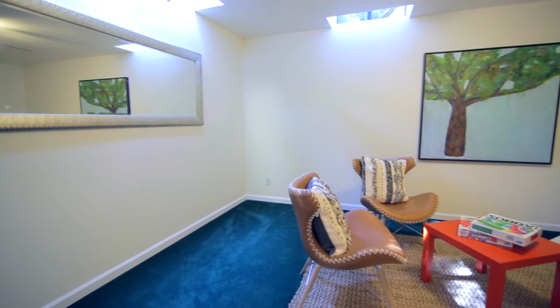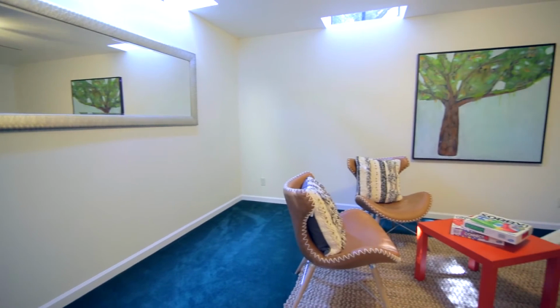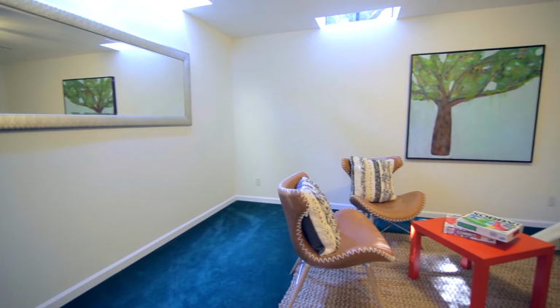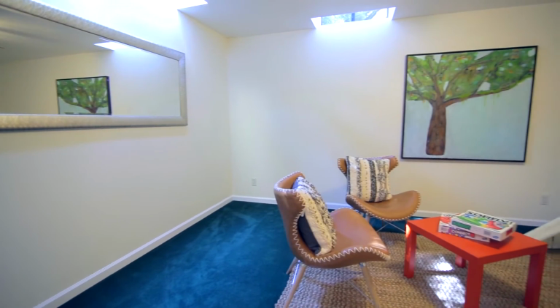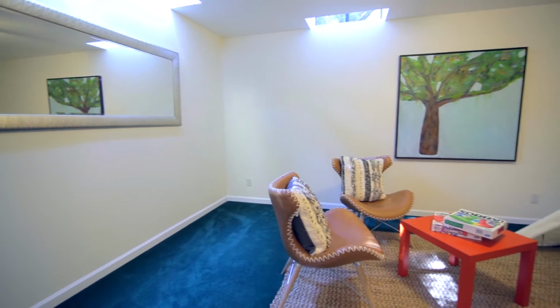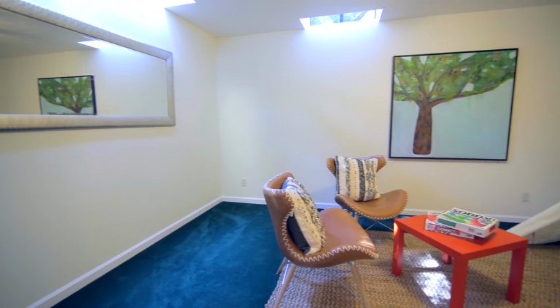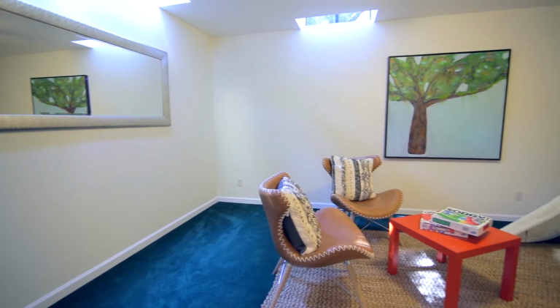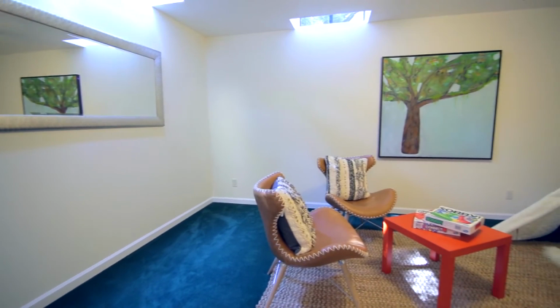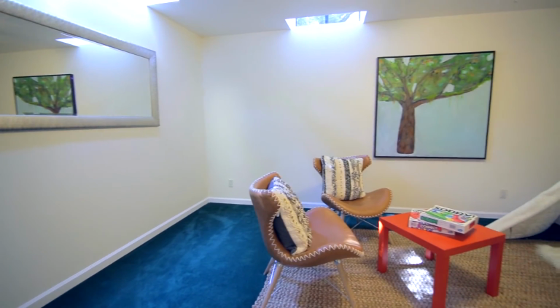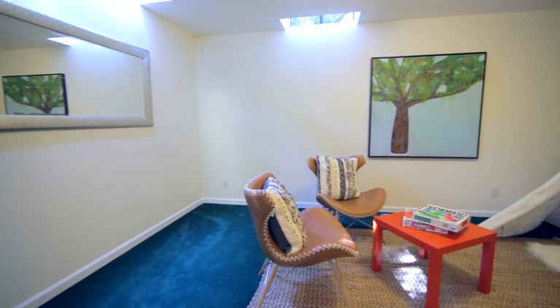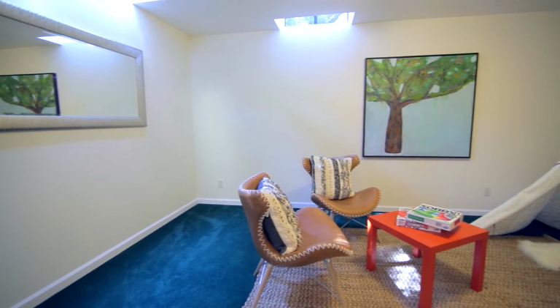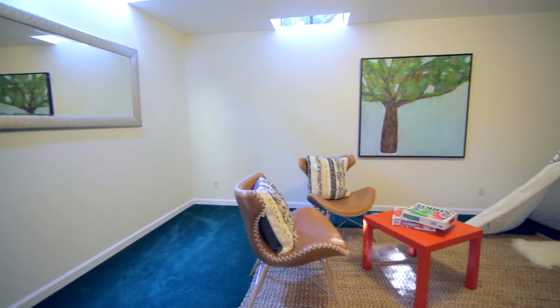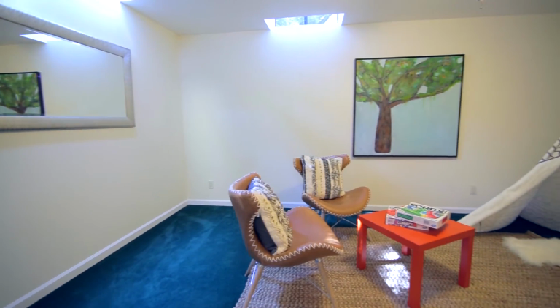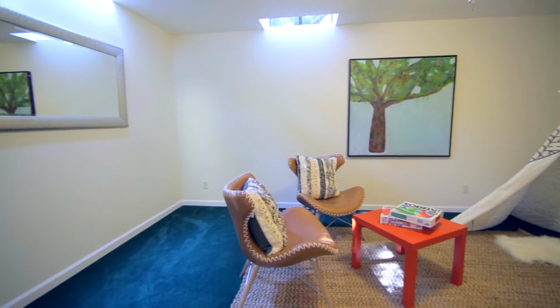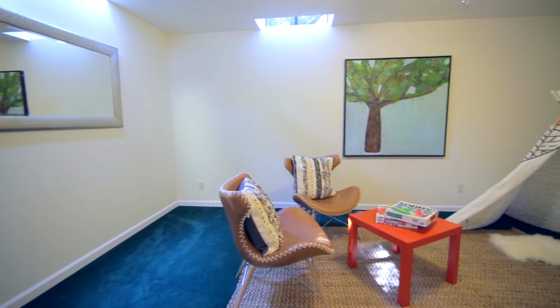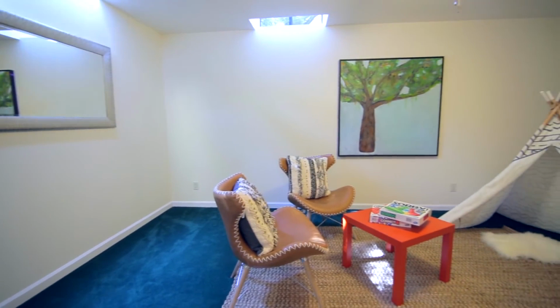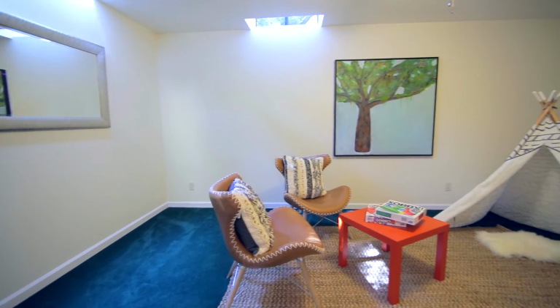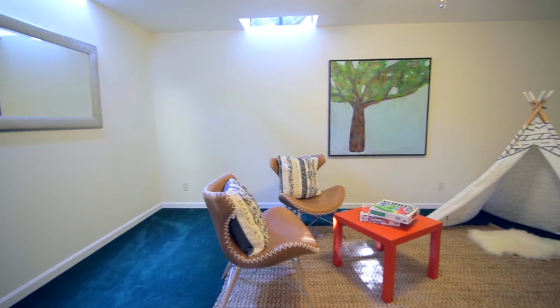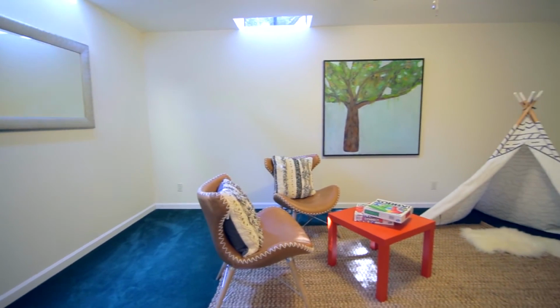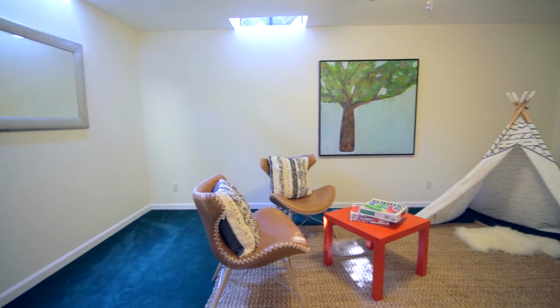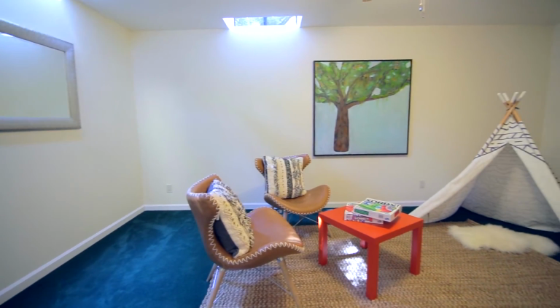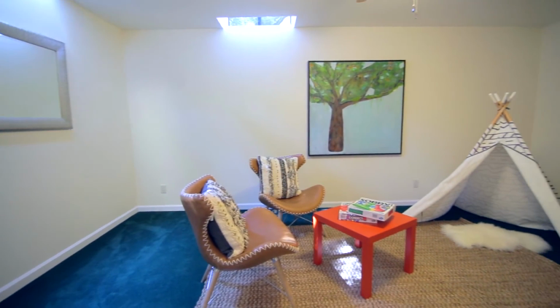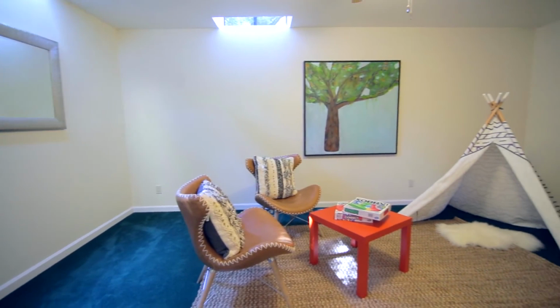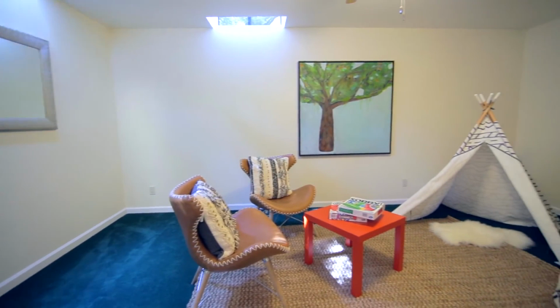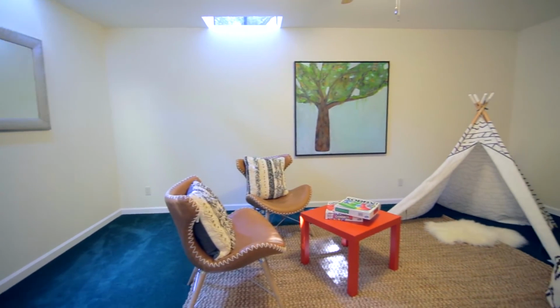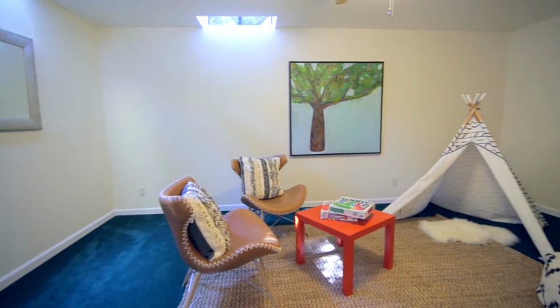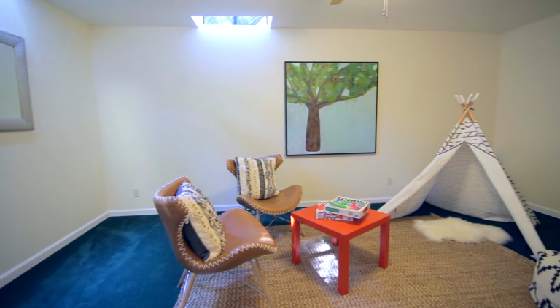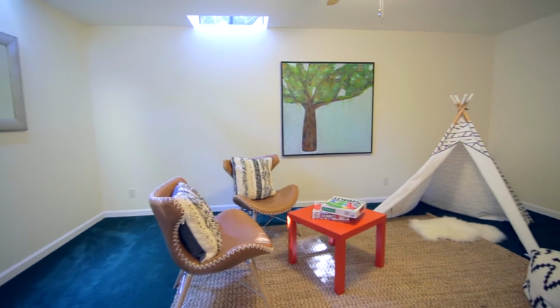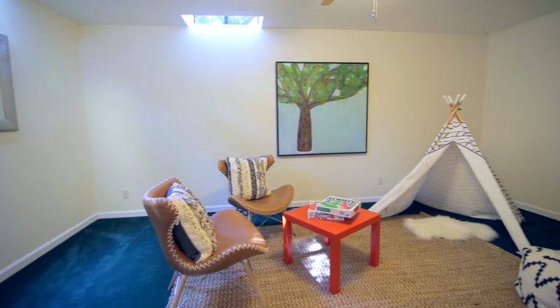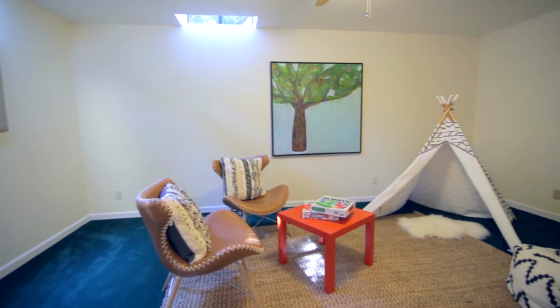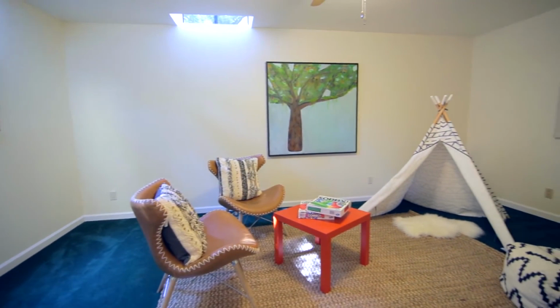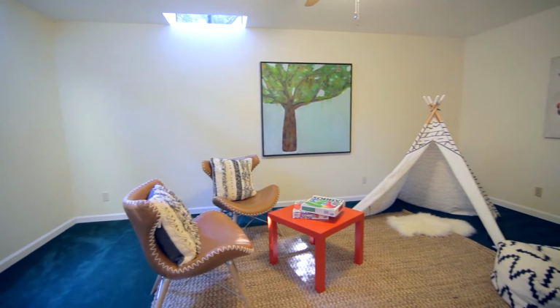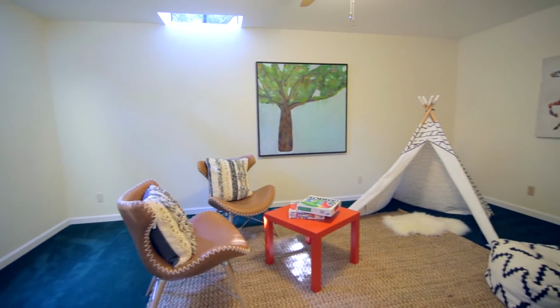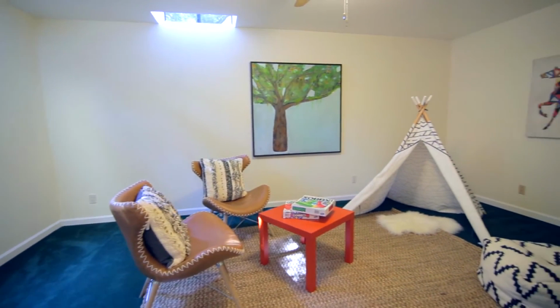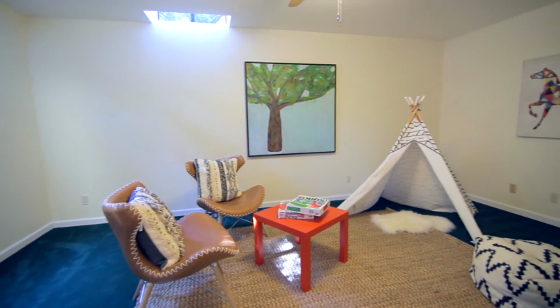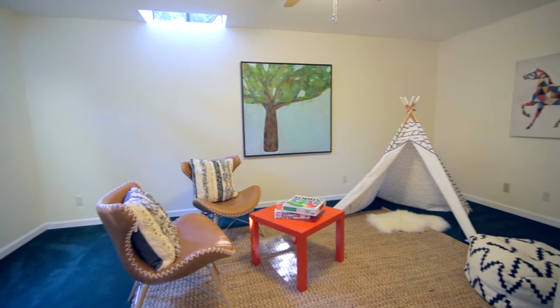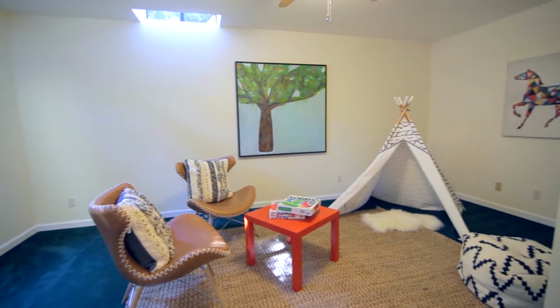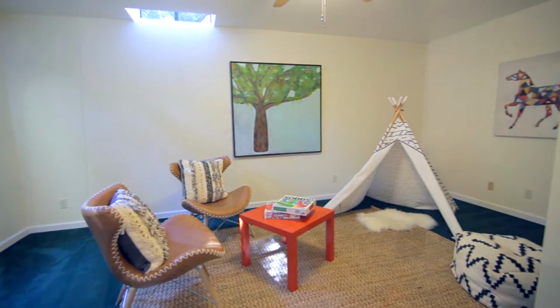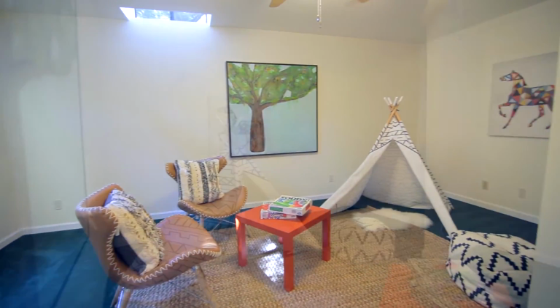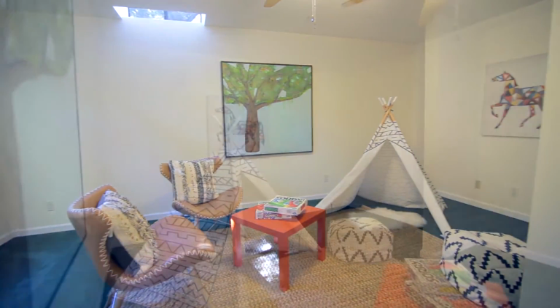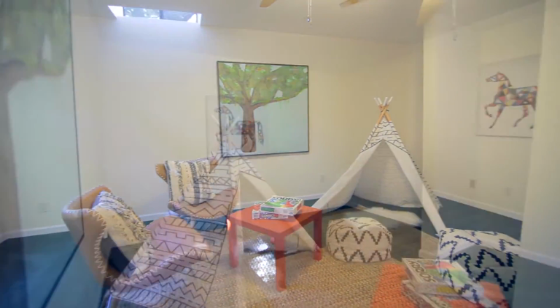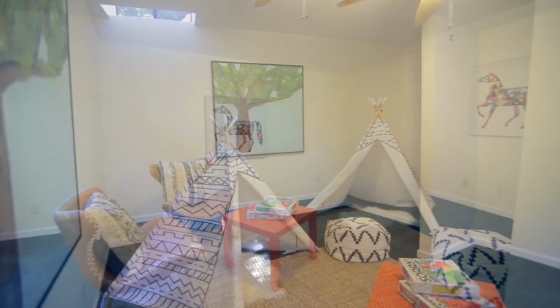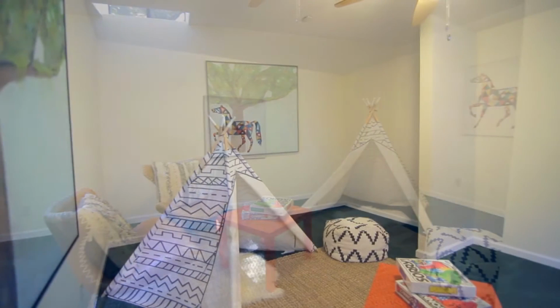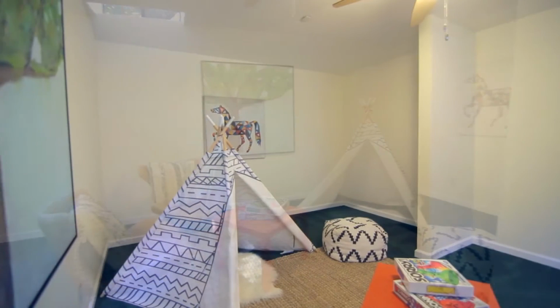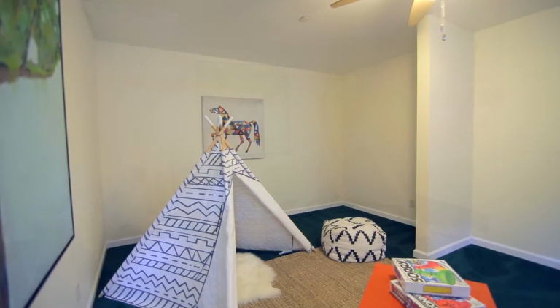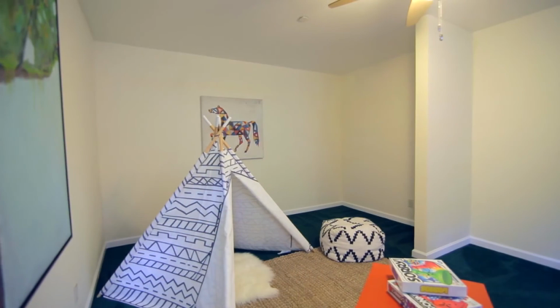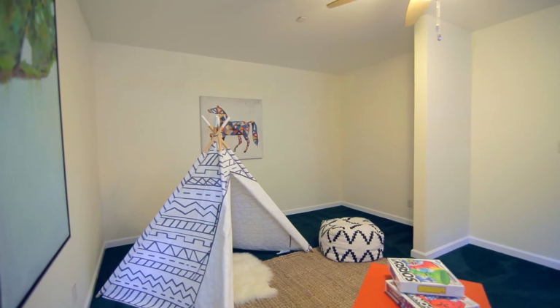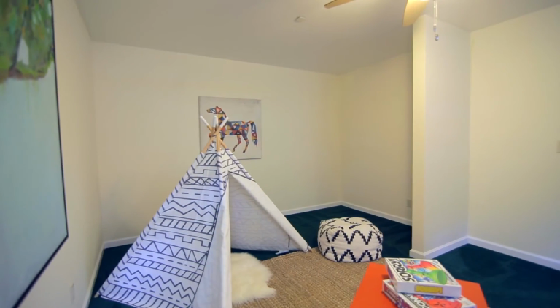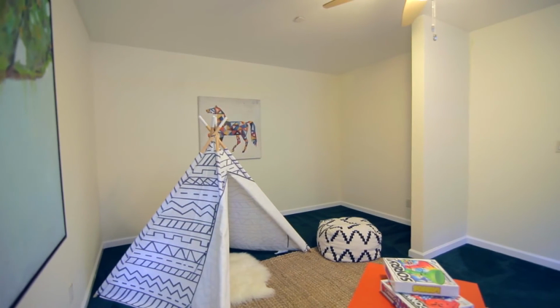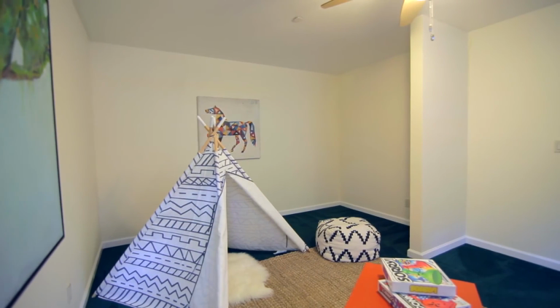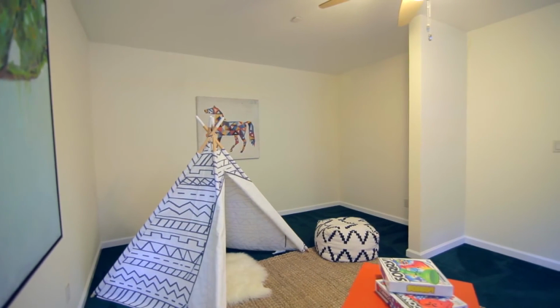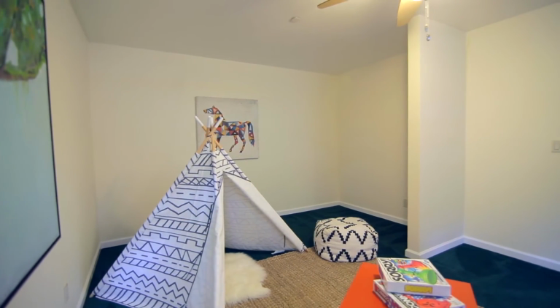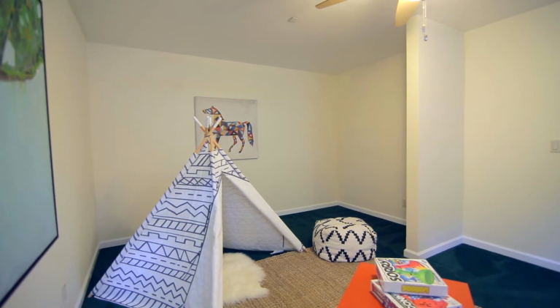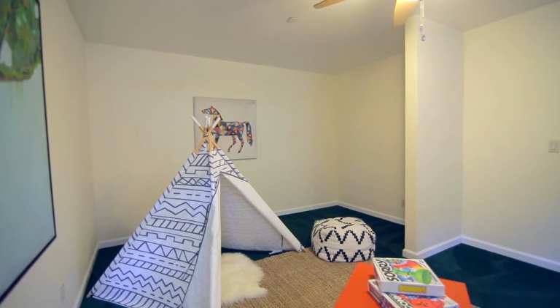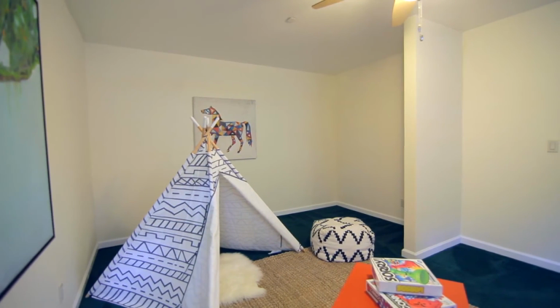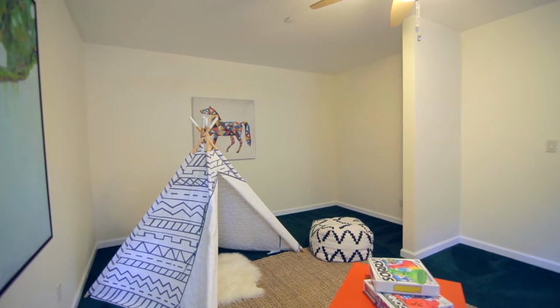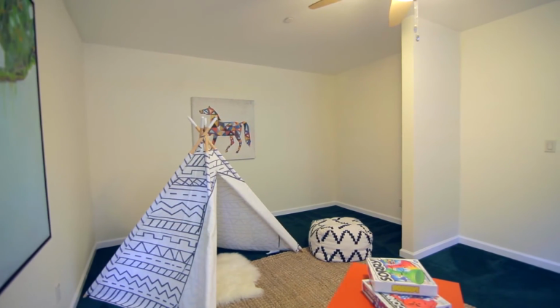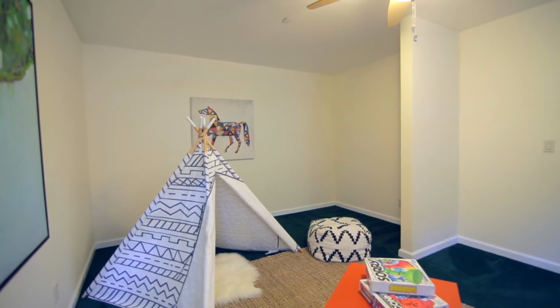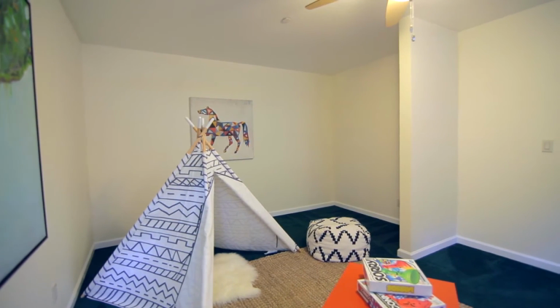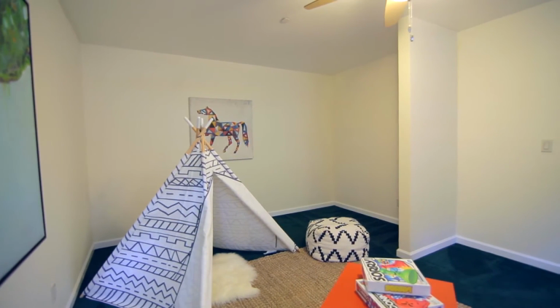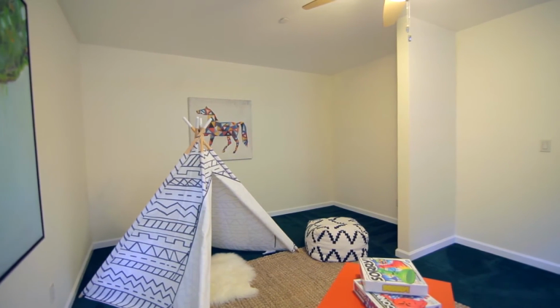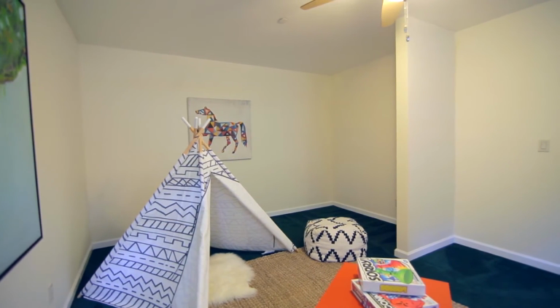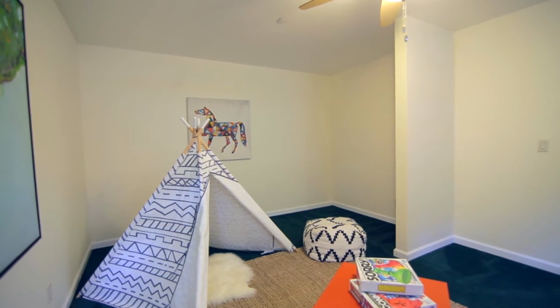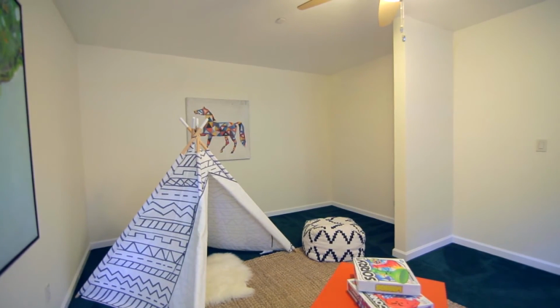This bonus room gives you lots of options — media room, playroom, or den. And this space could become a closet.